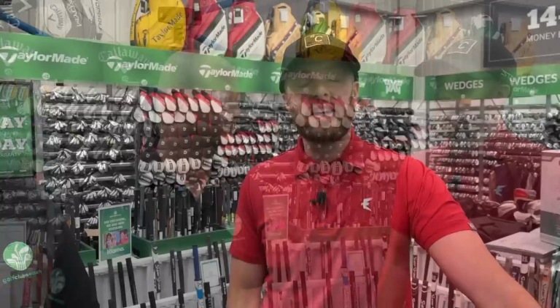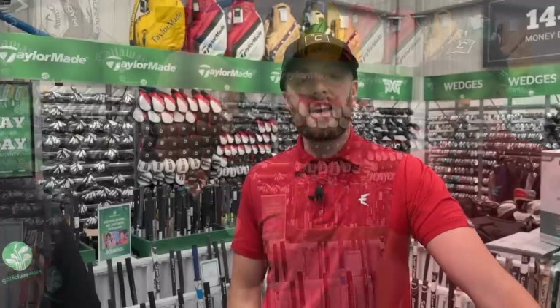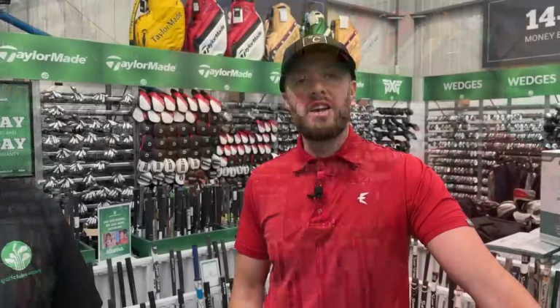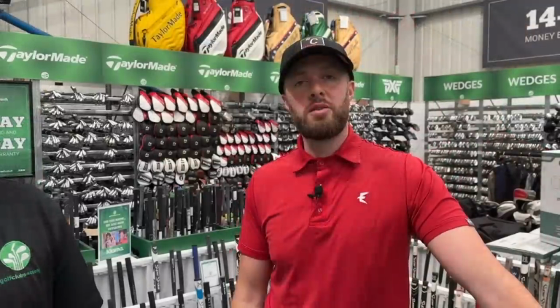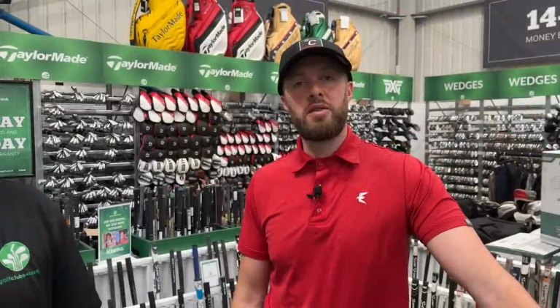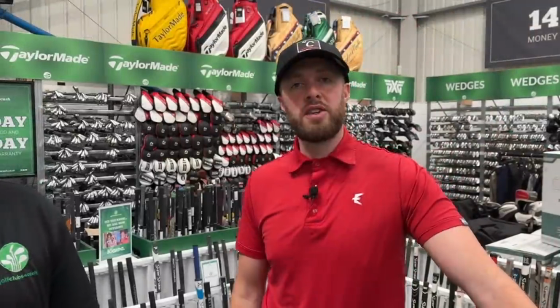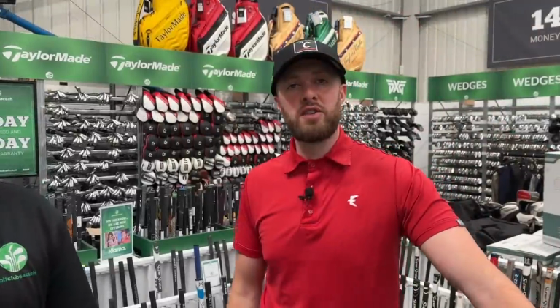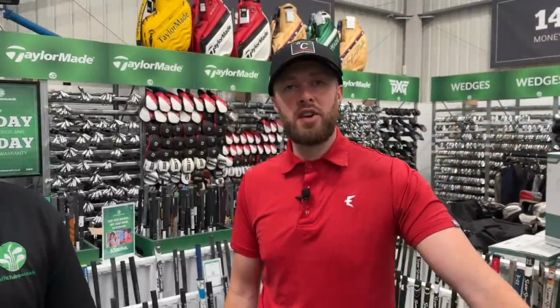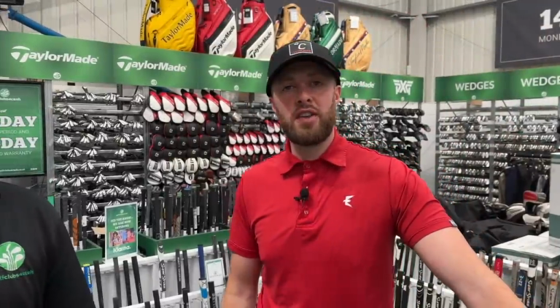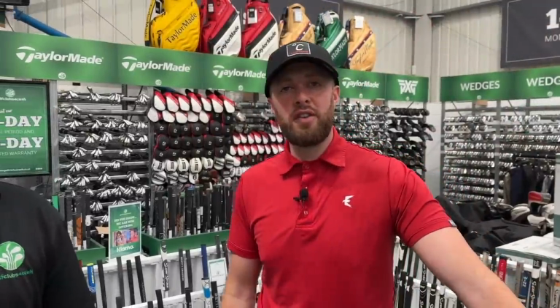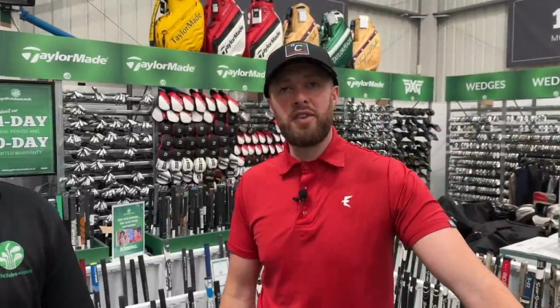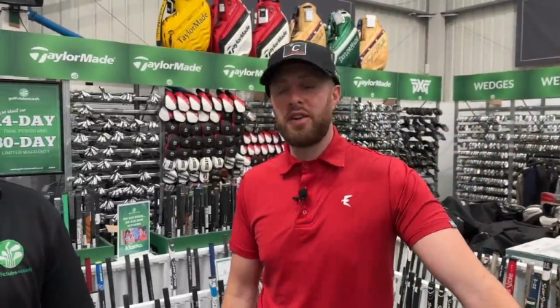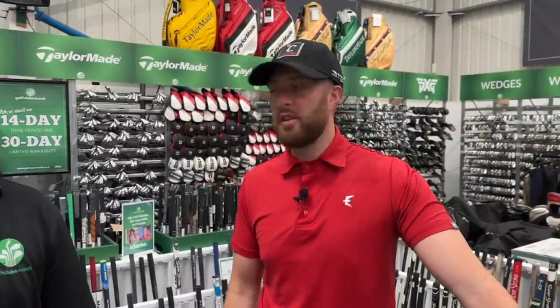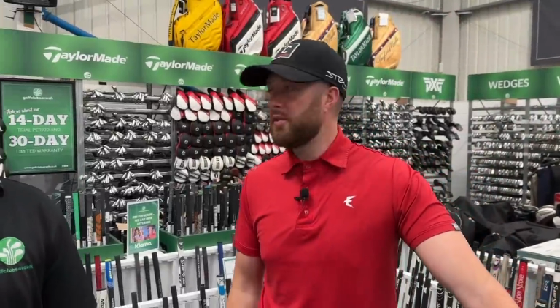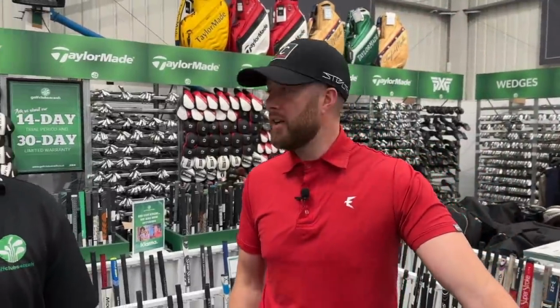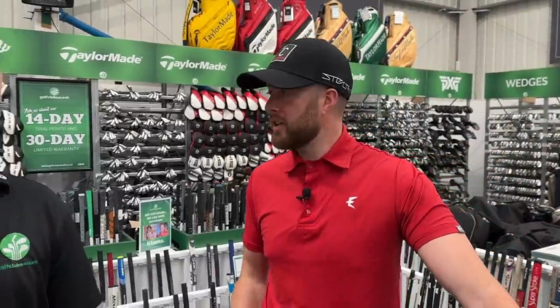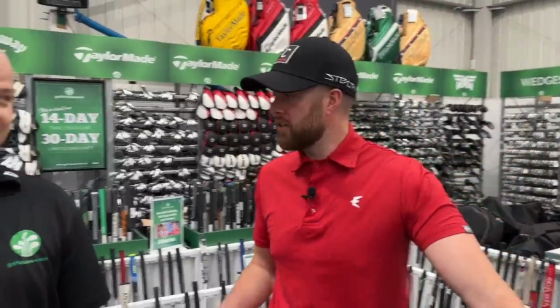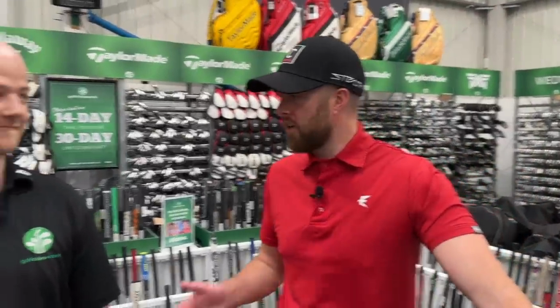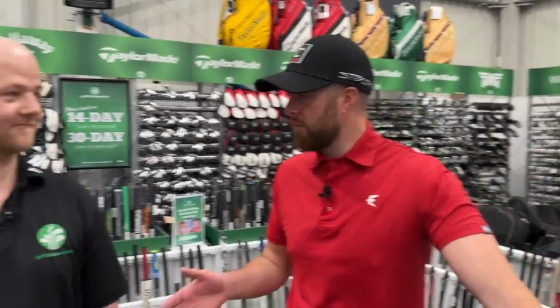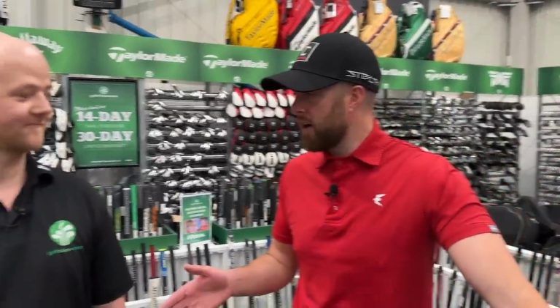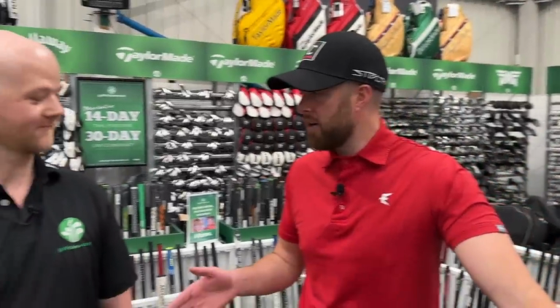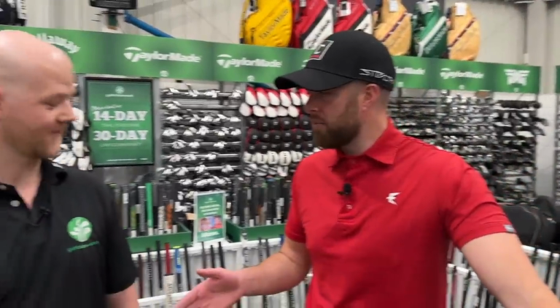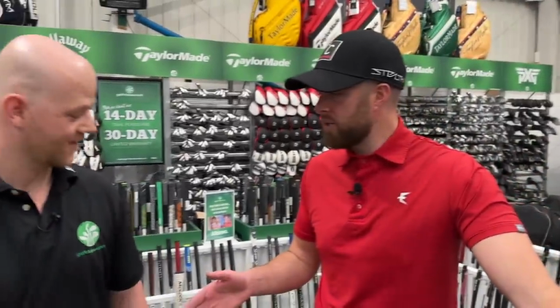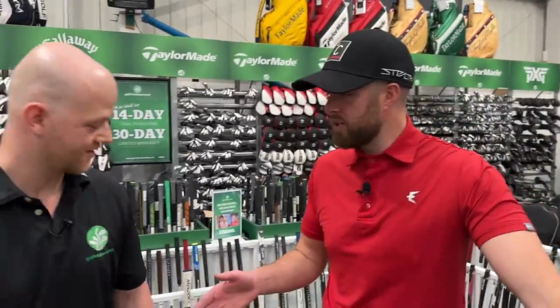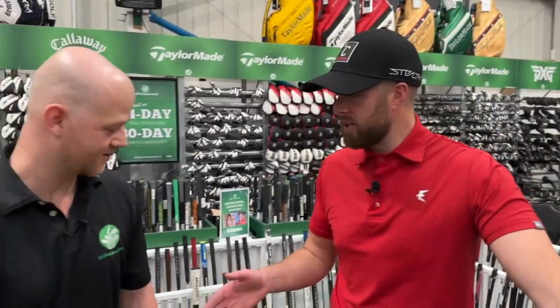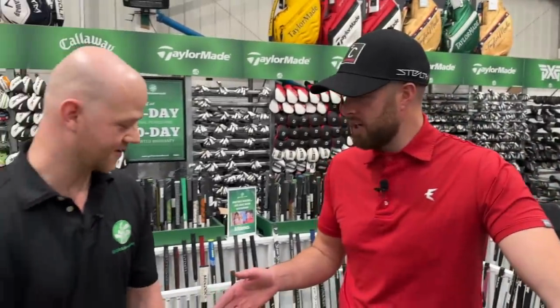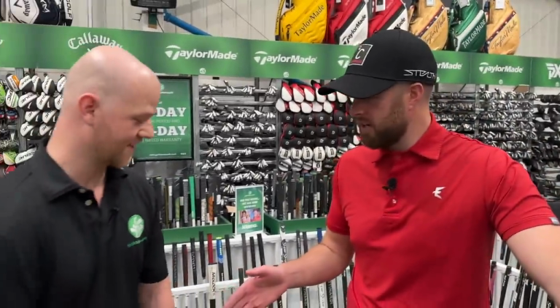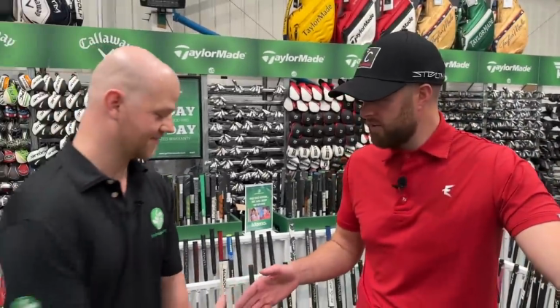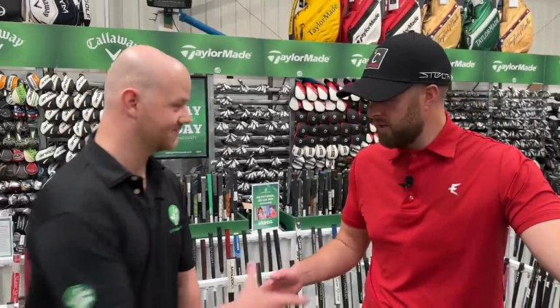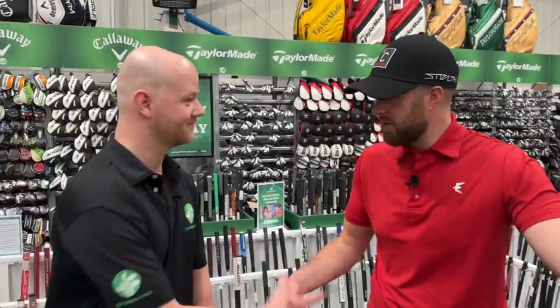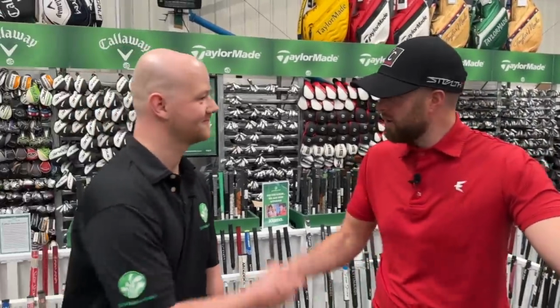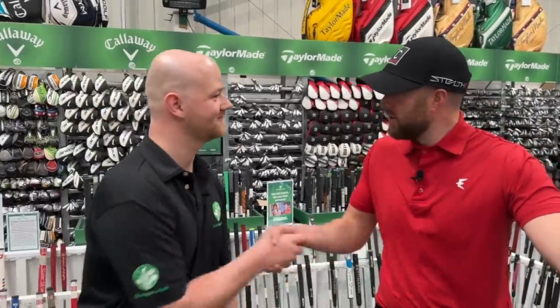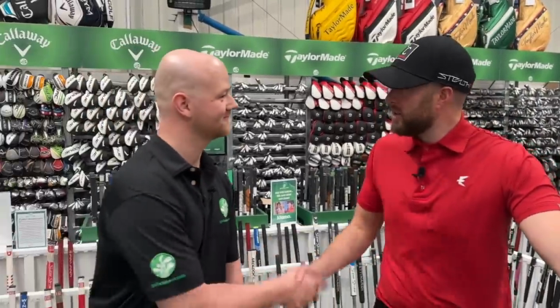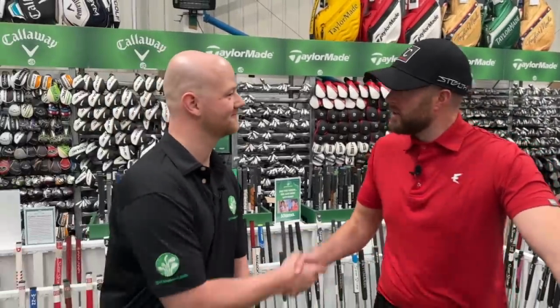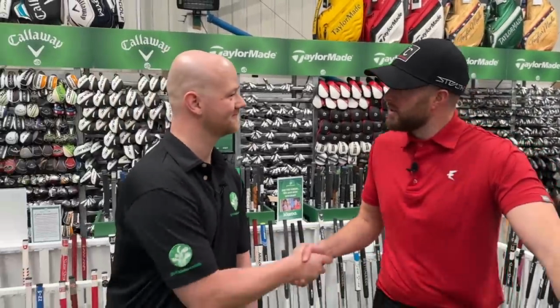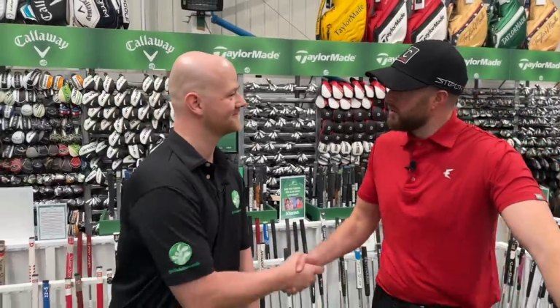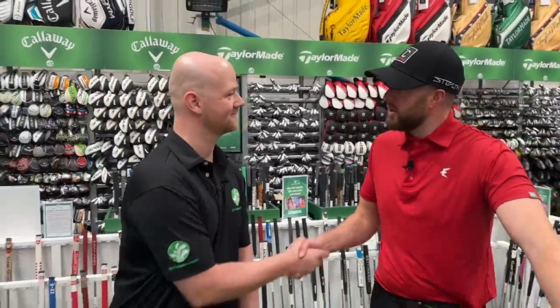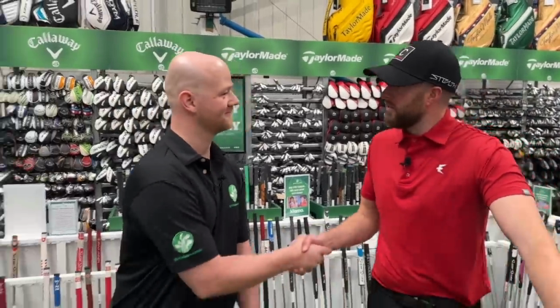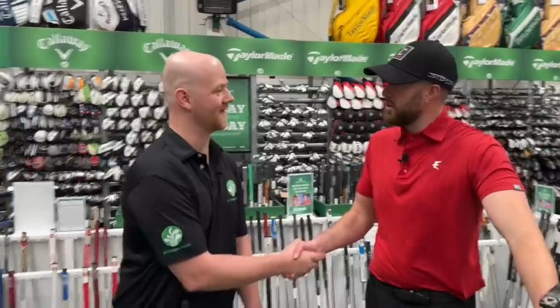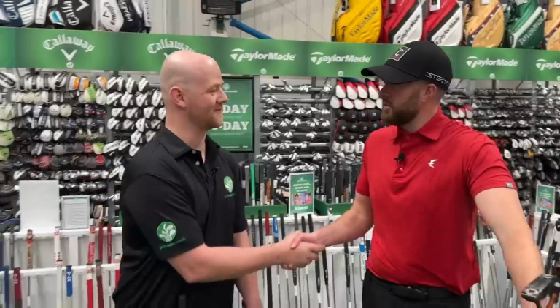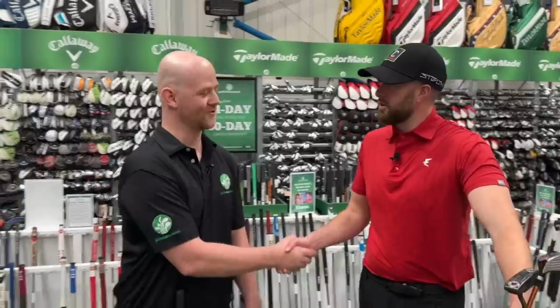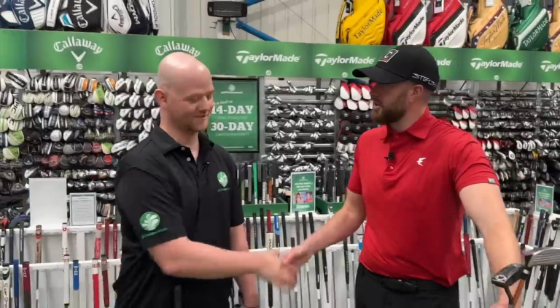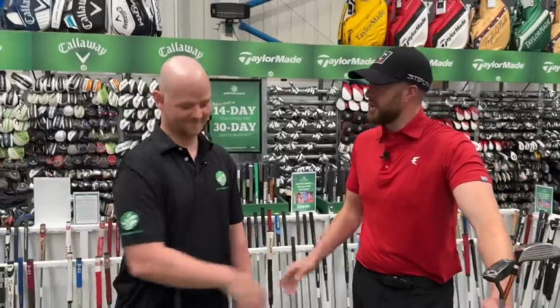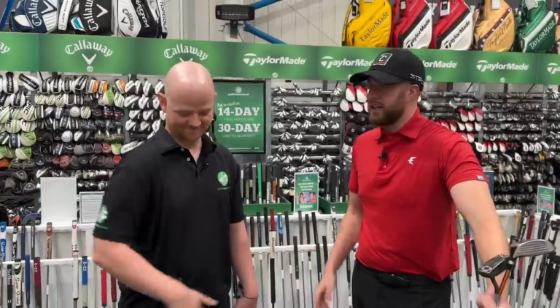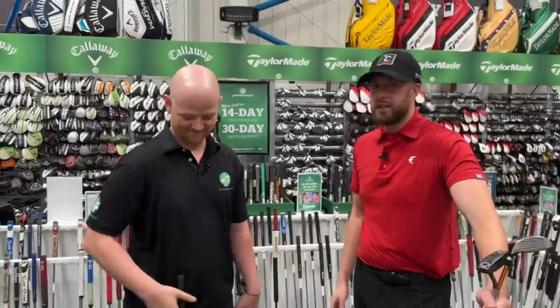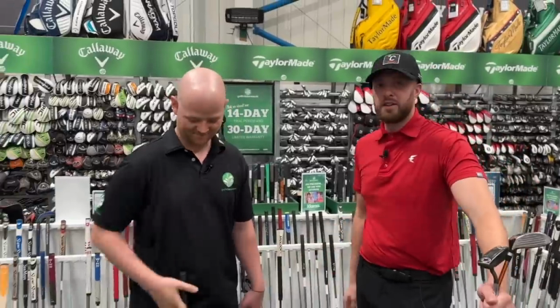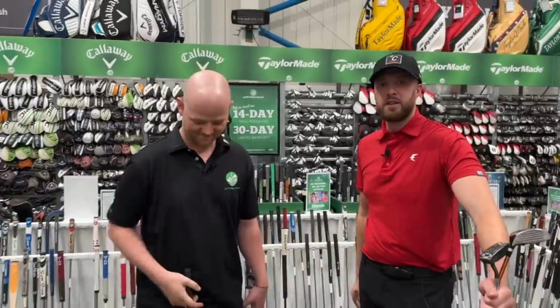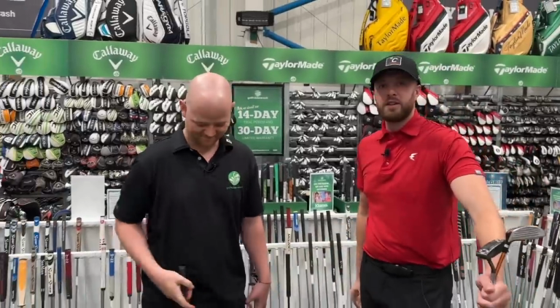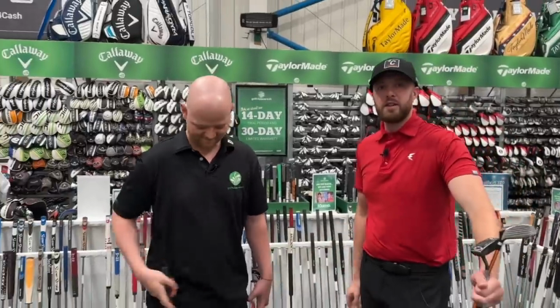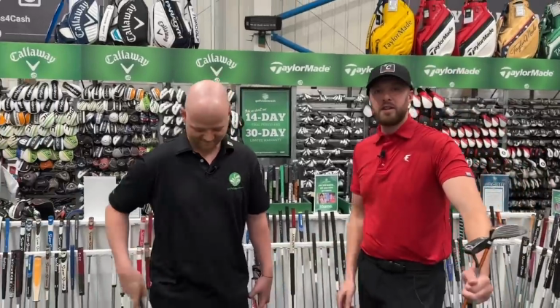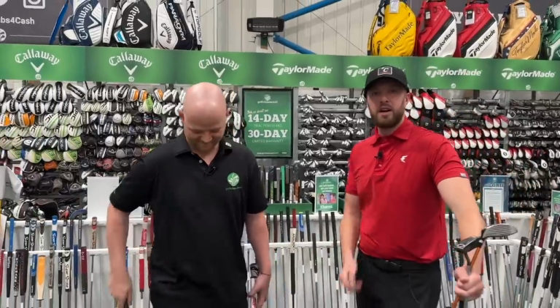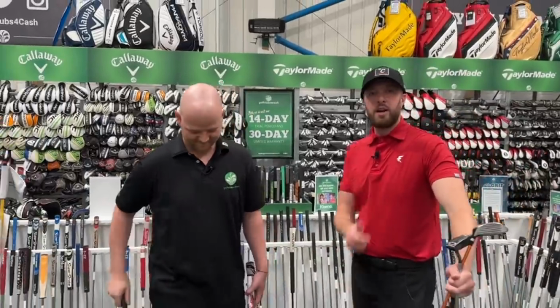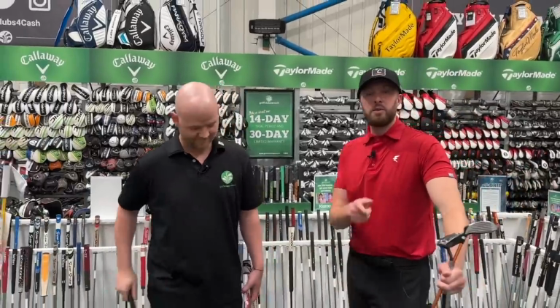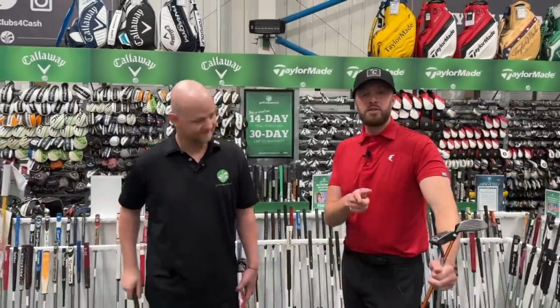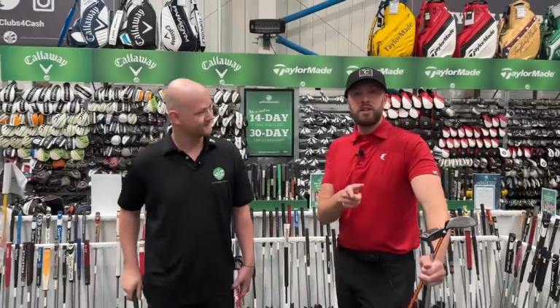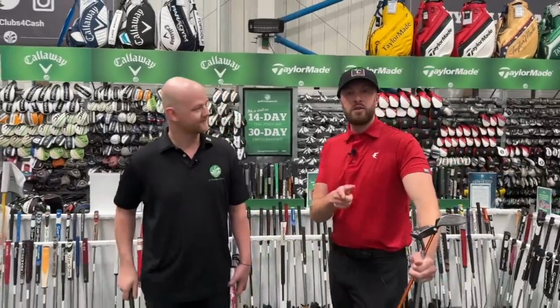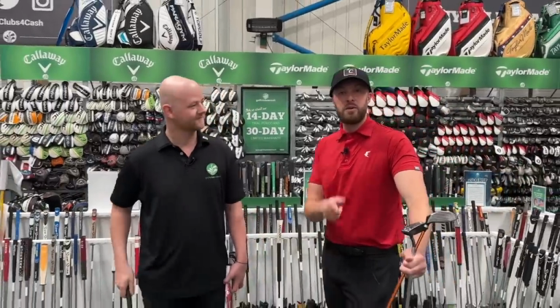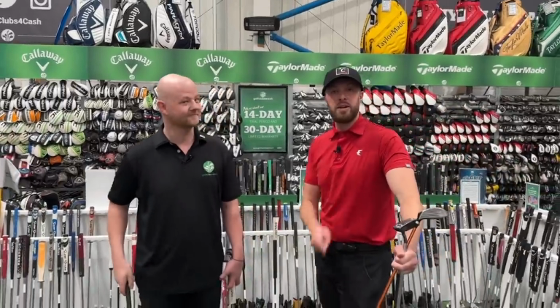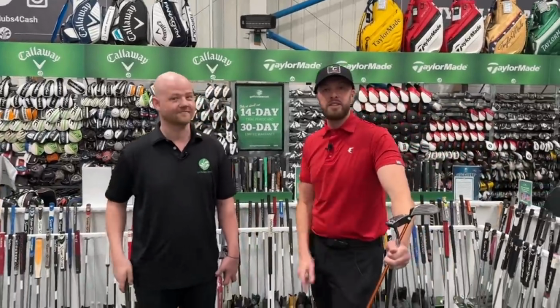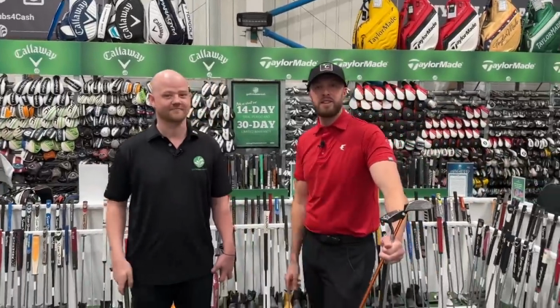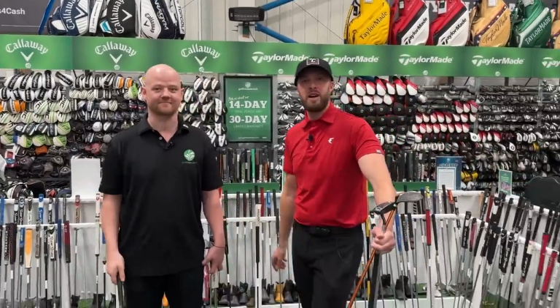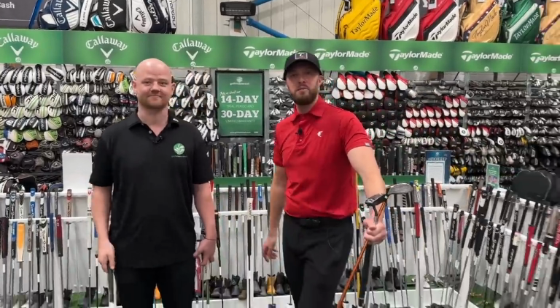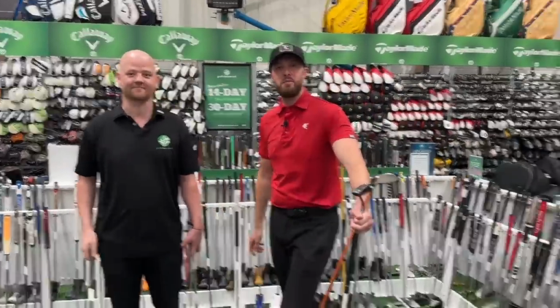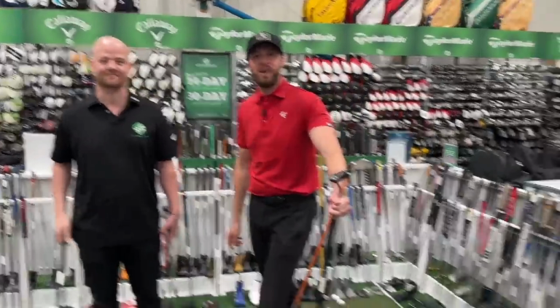Guys, I hope you've enjoyed that video. Thanks a lot, Matt — I appreciate you doing this with us today. We'll see you in a few days' time. Bye.